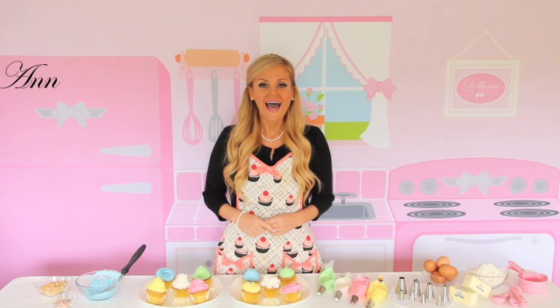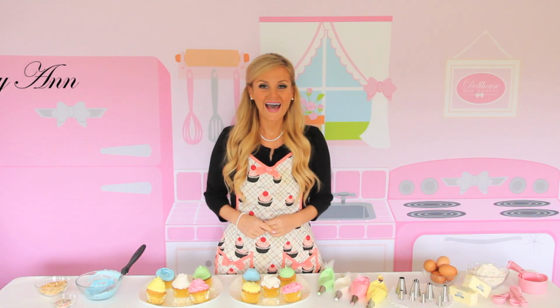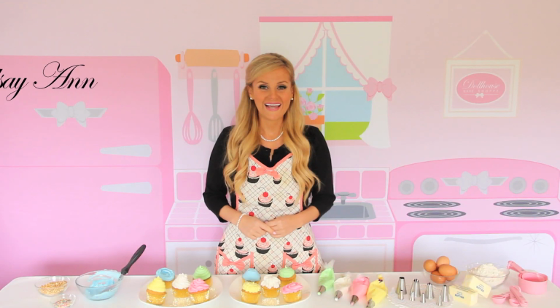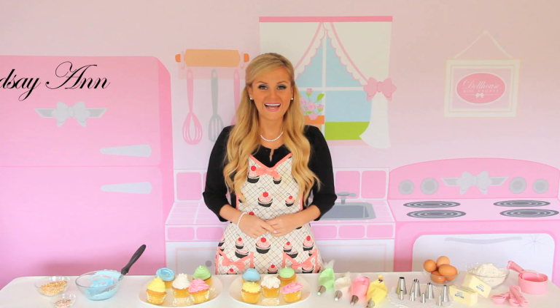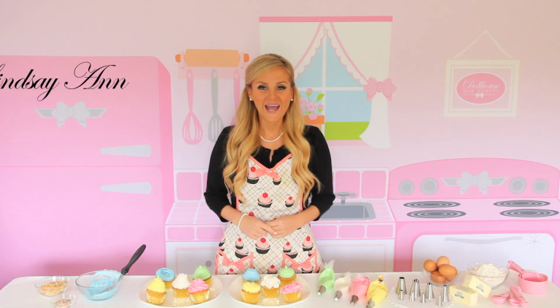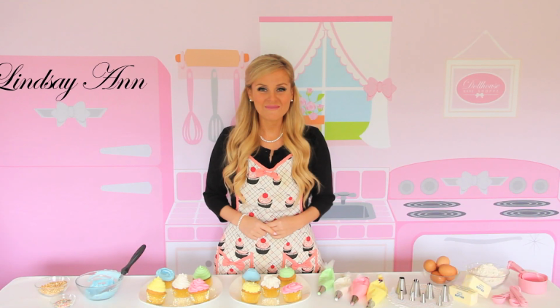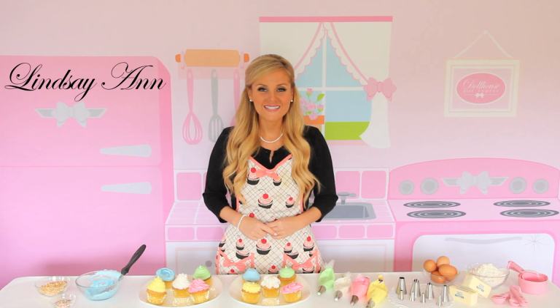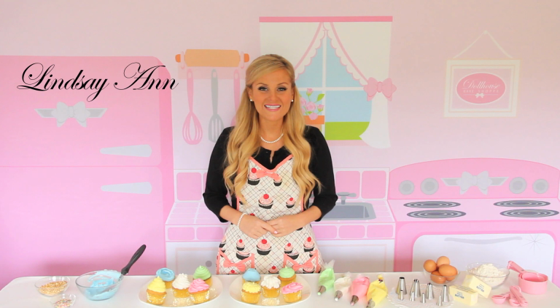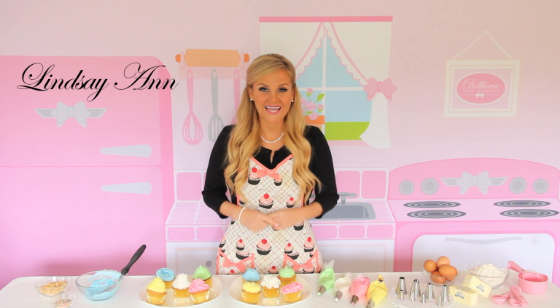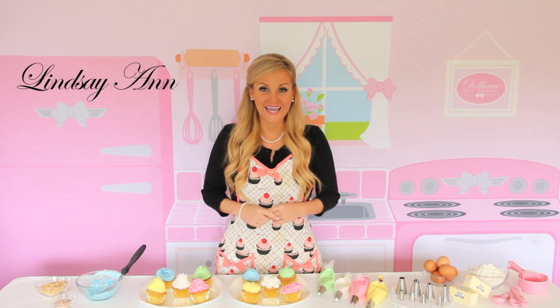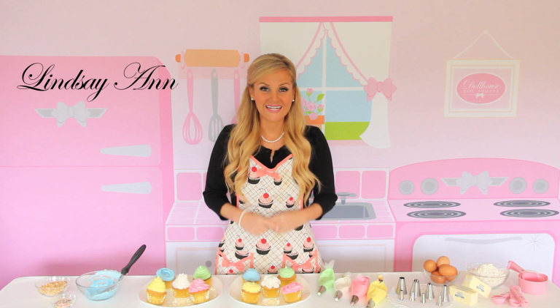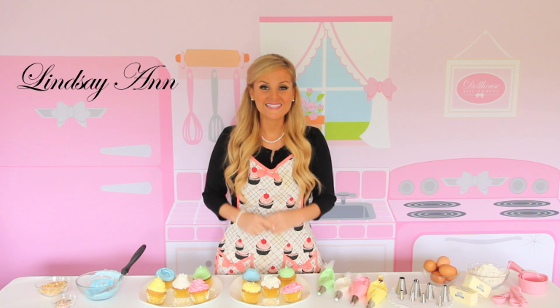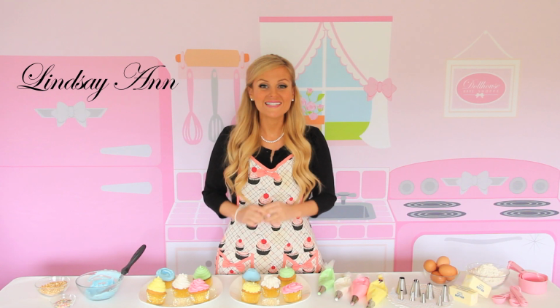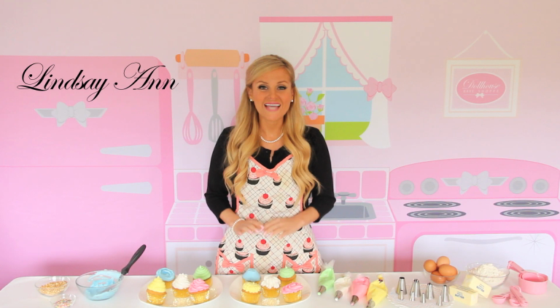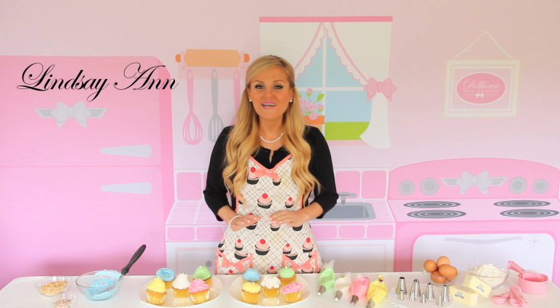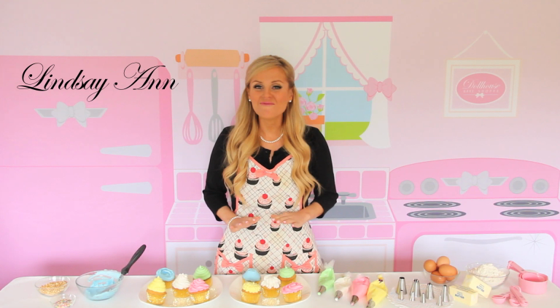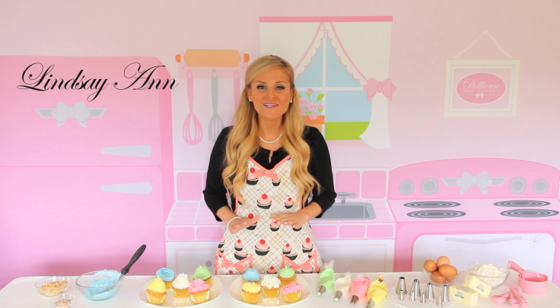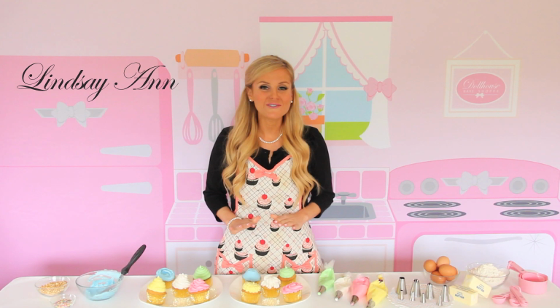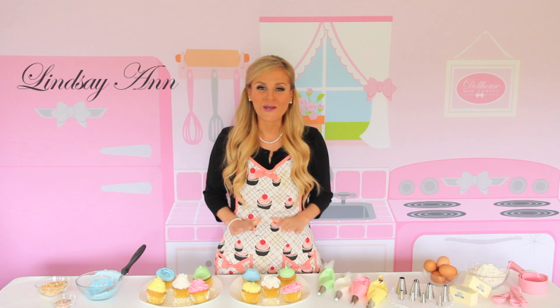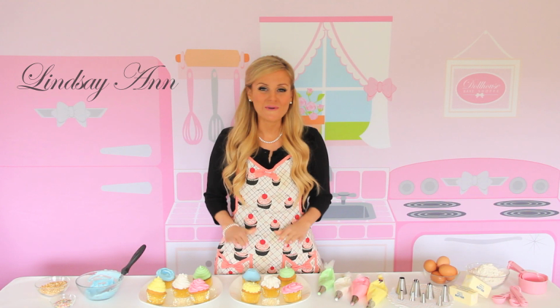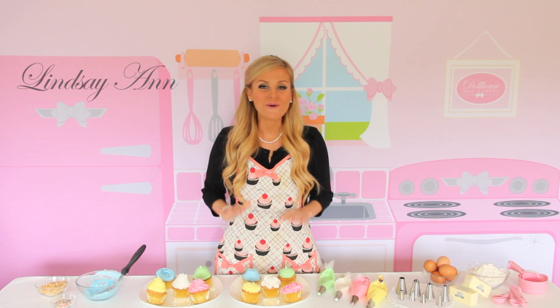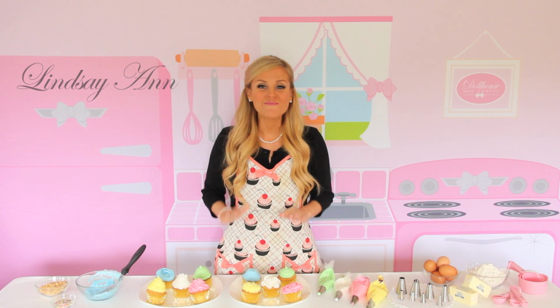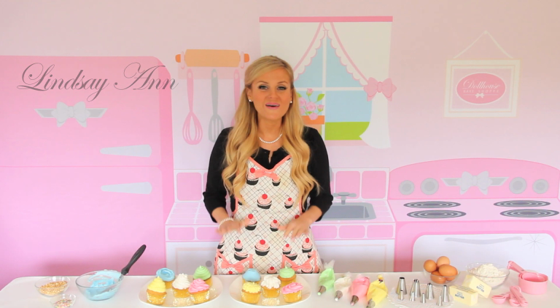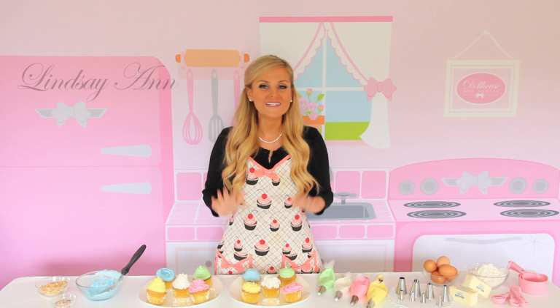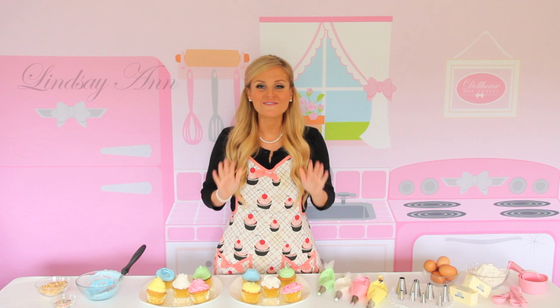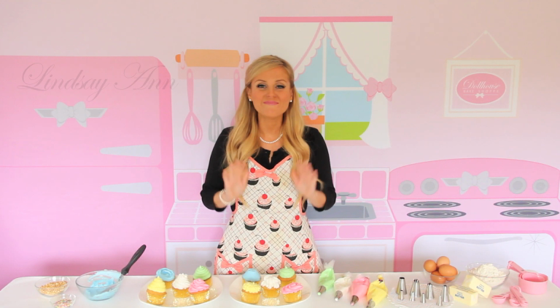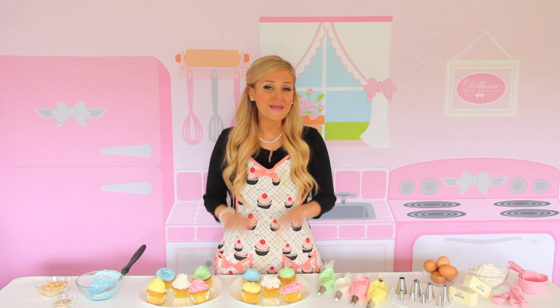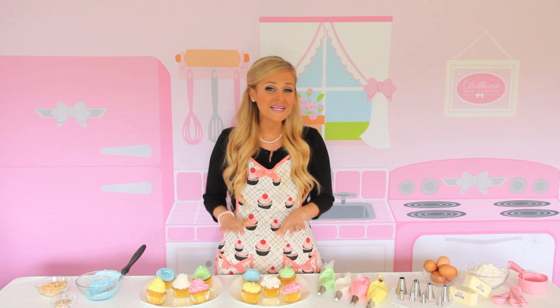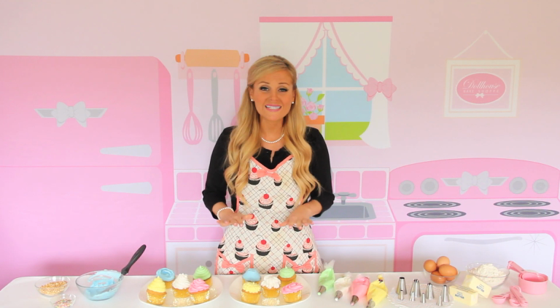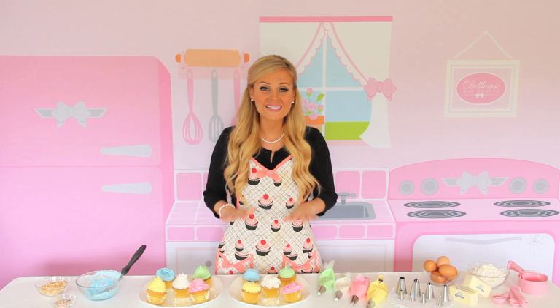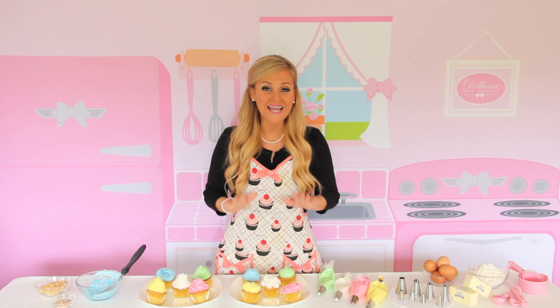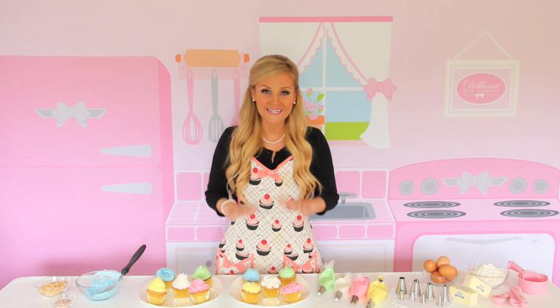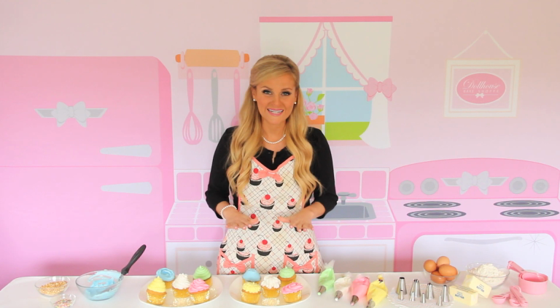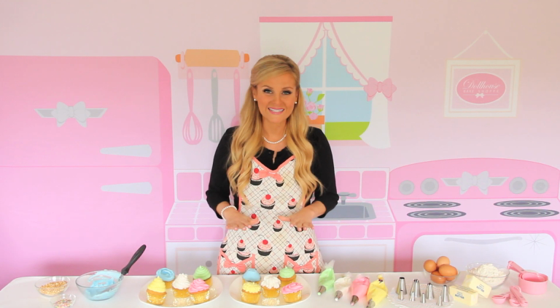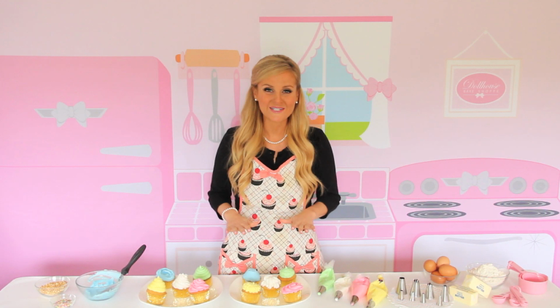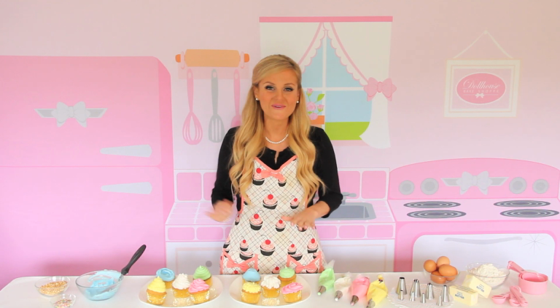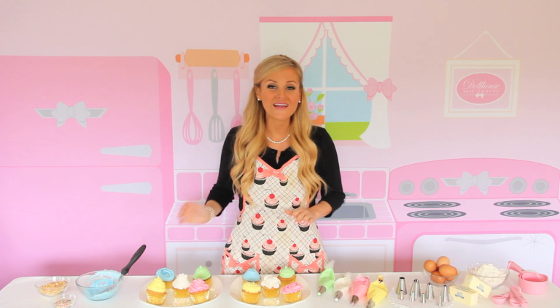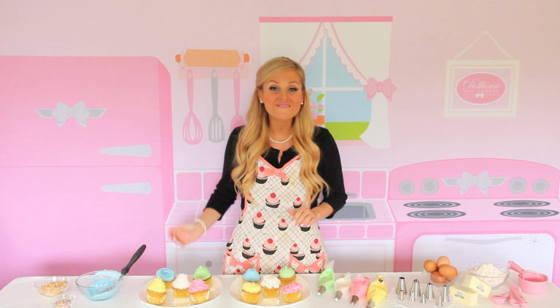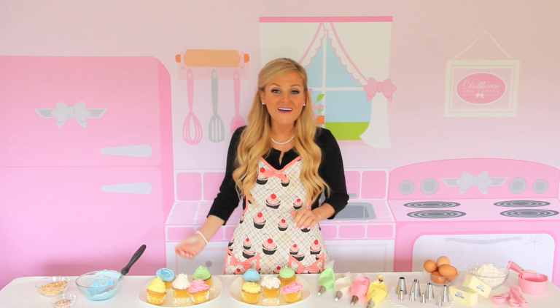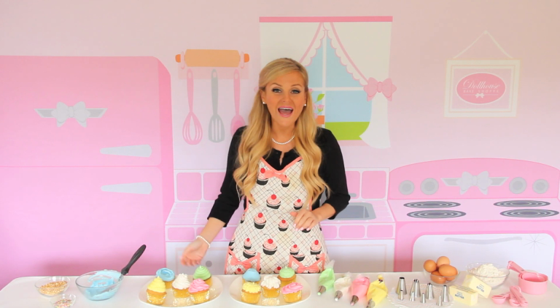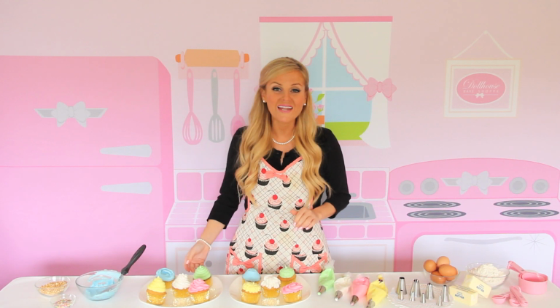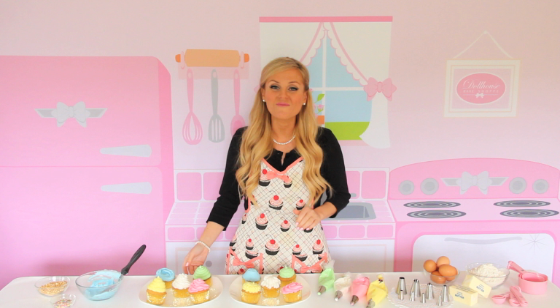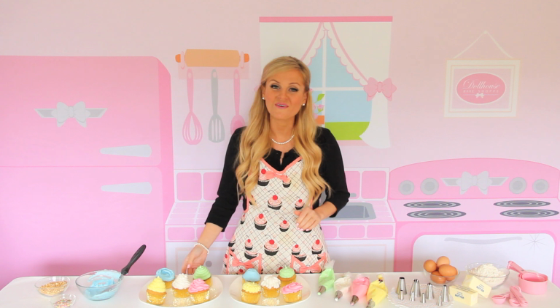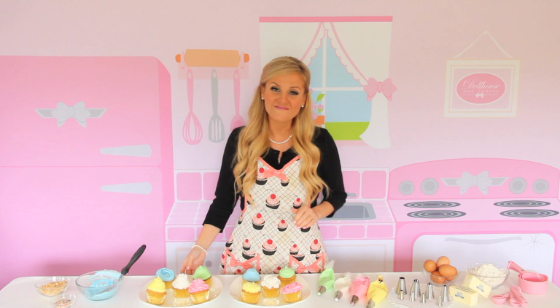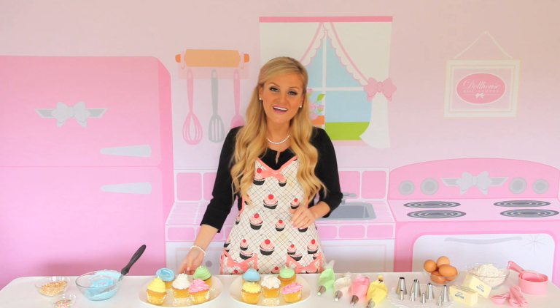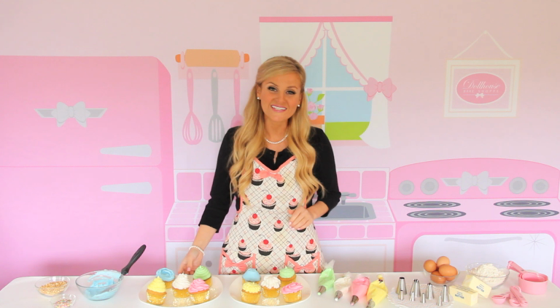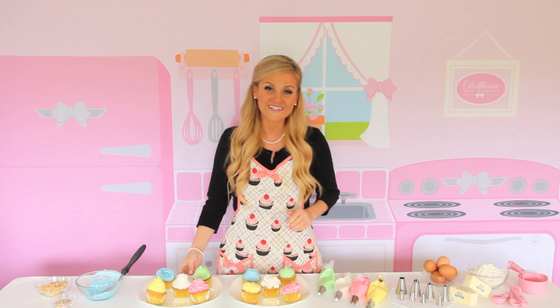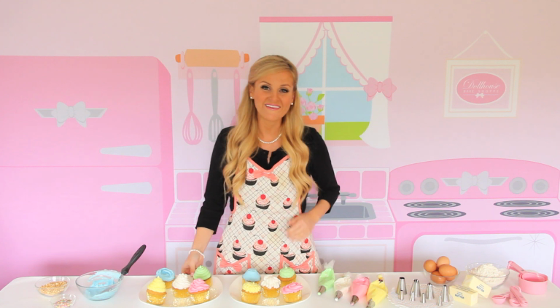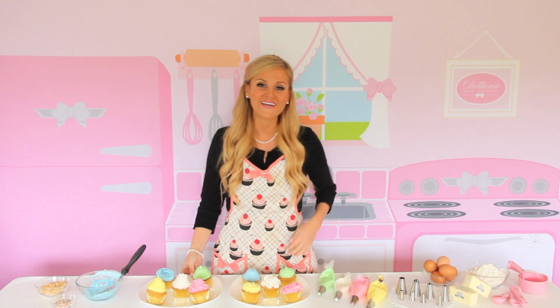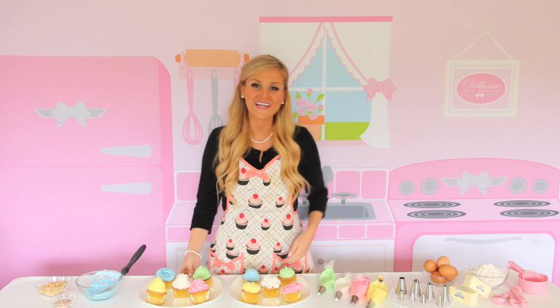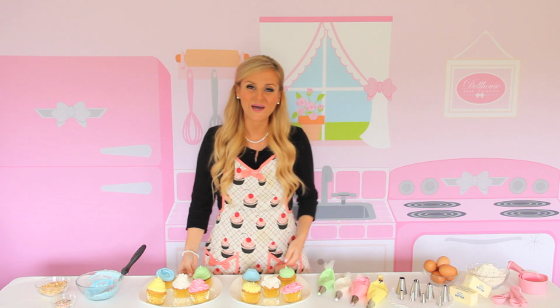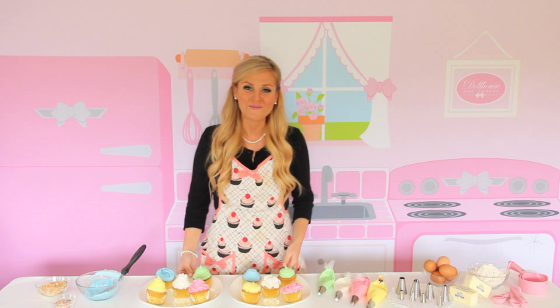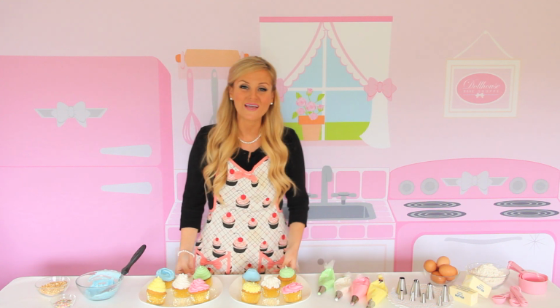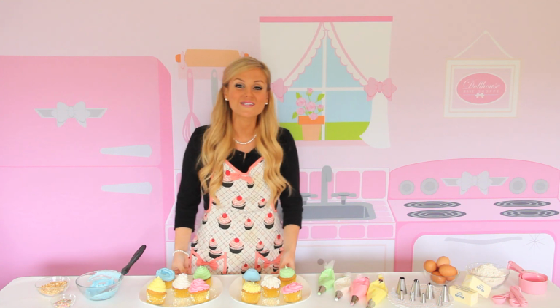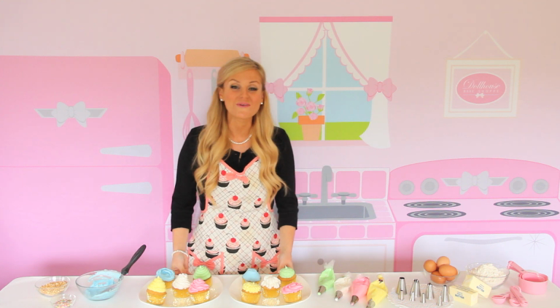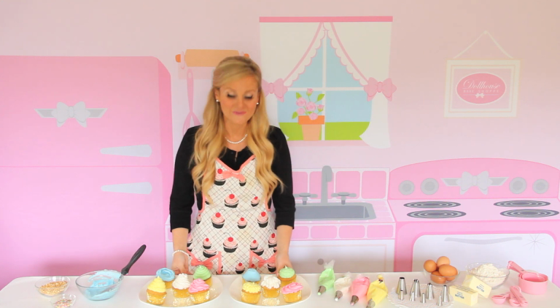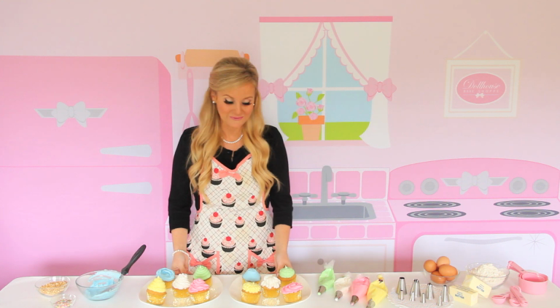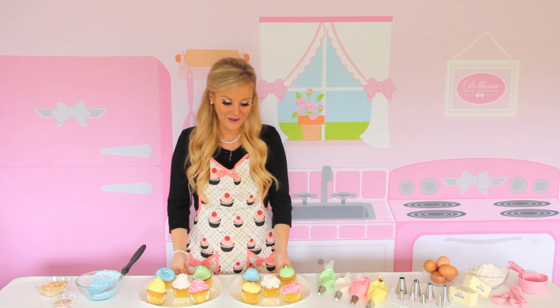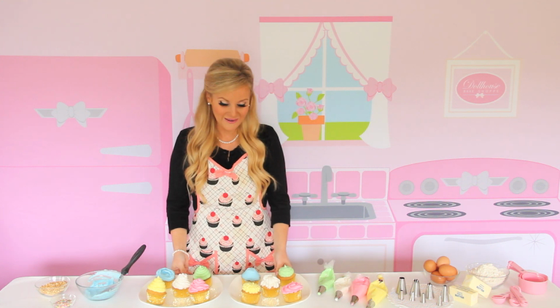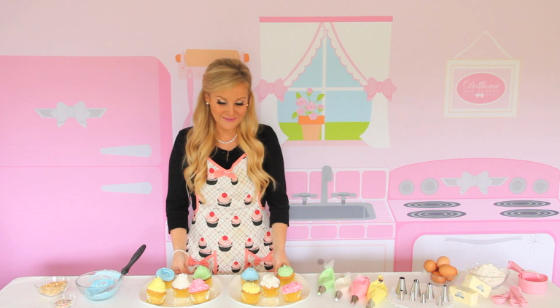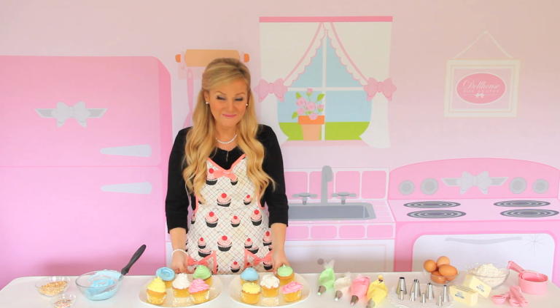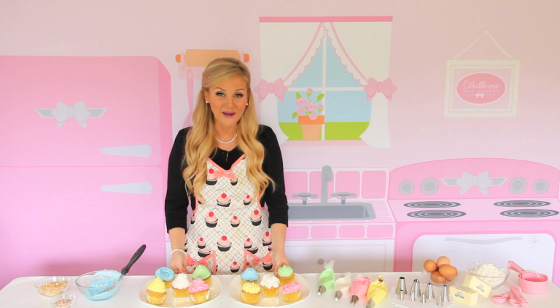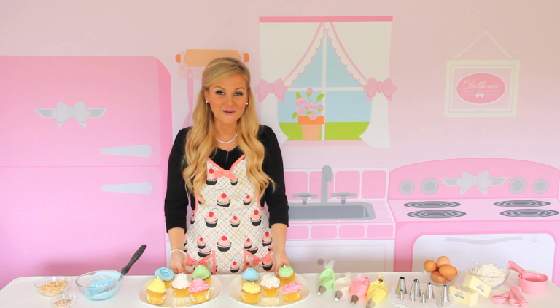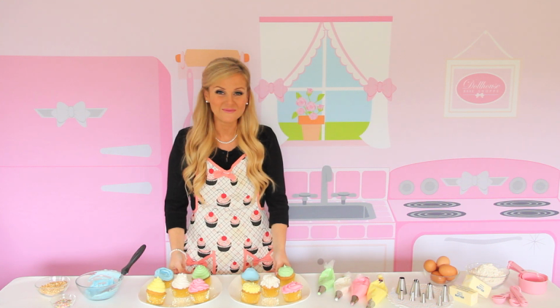Hi, I'm Lindsay Ann, and today I'm going to show you a bunch of basic techniques to create fun and professional looking cupcakes right from home.